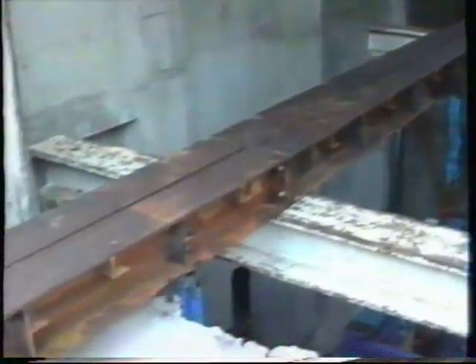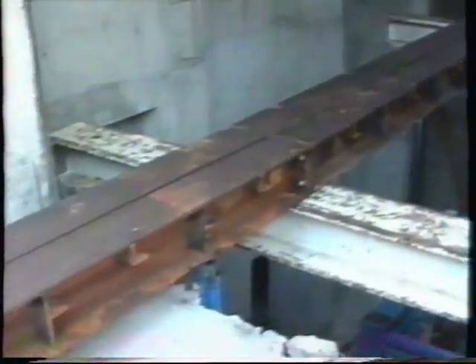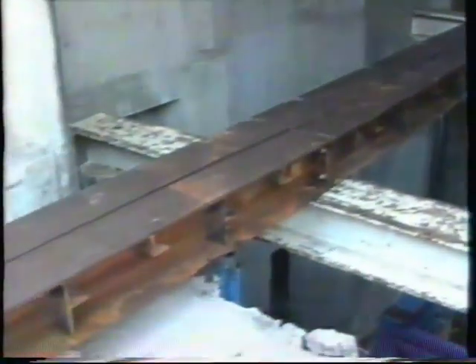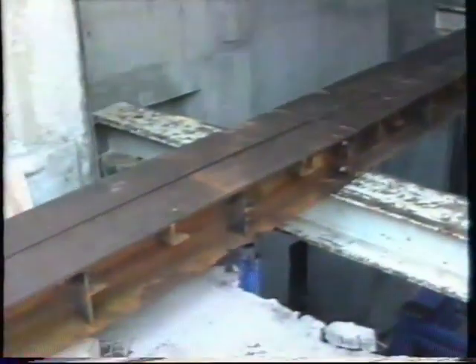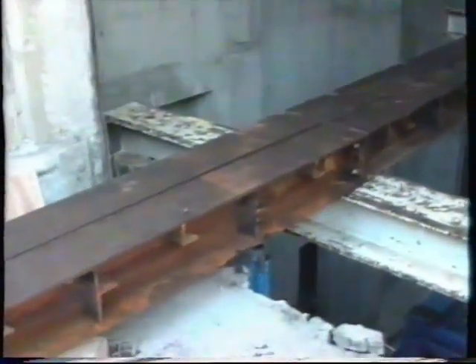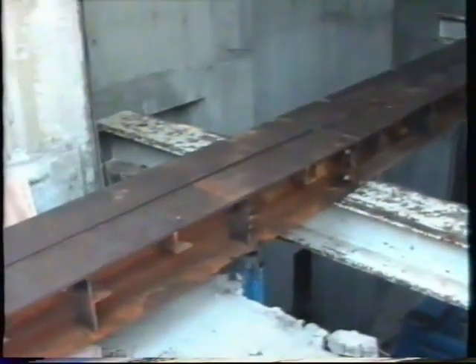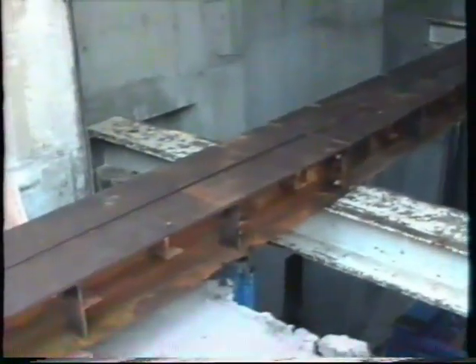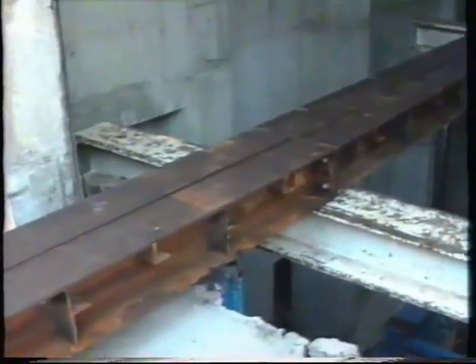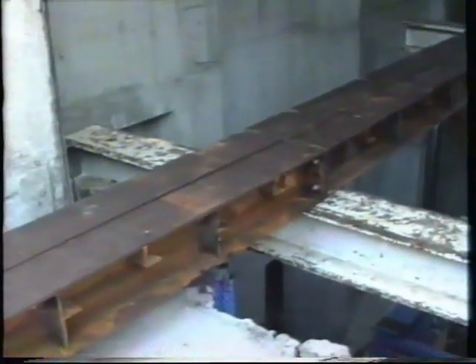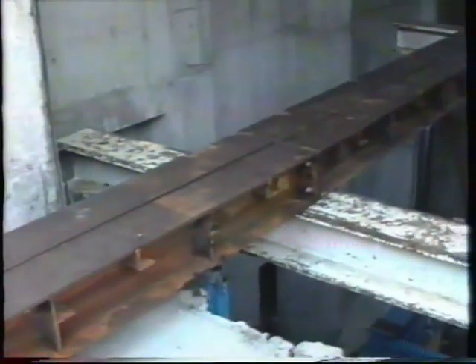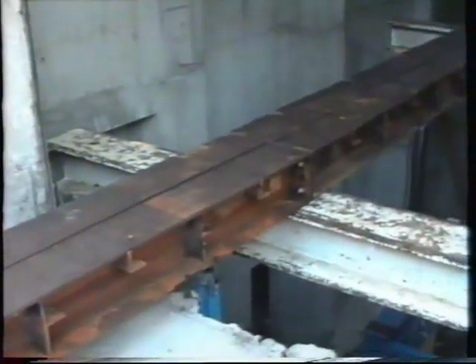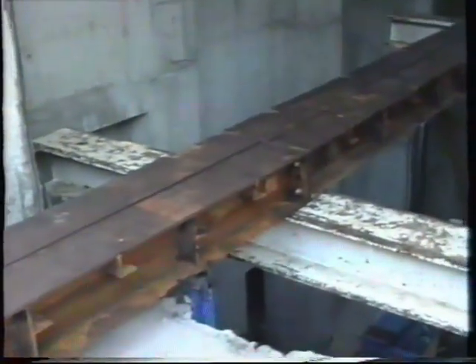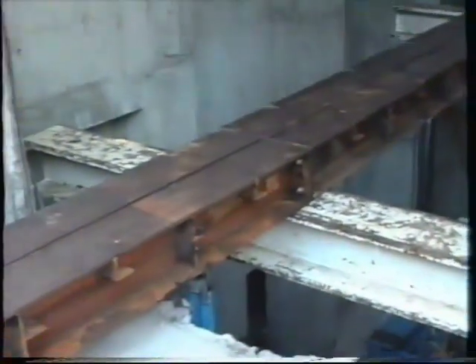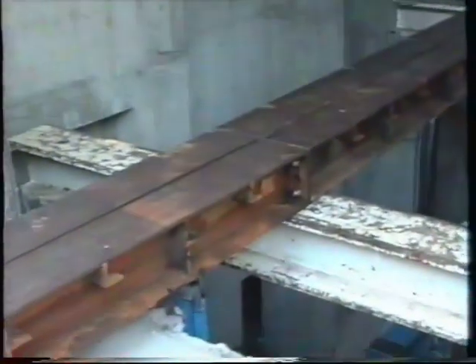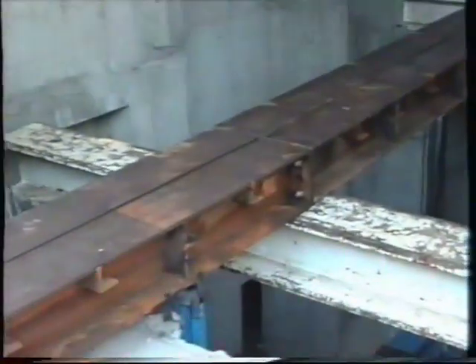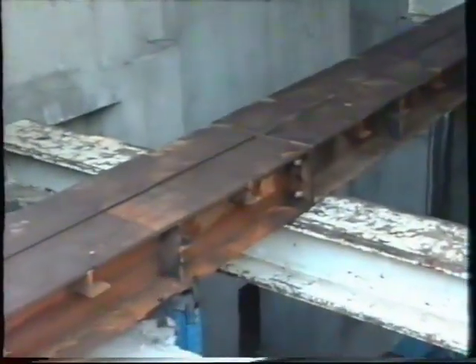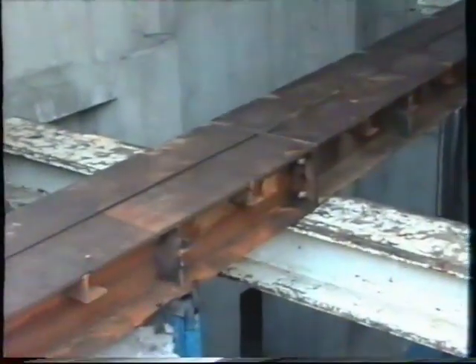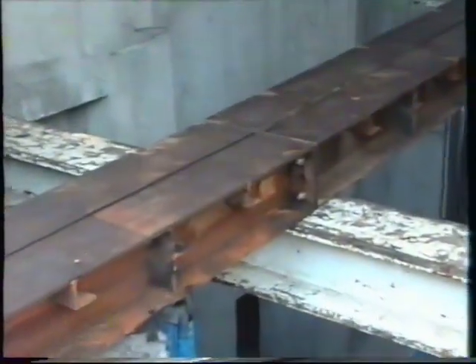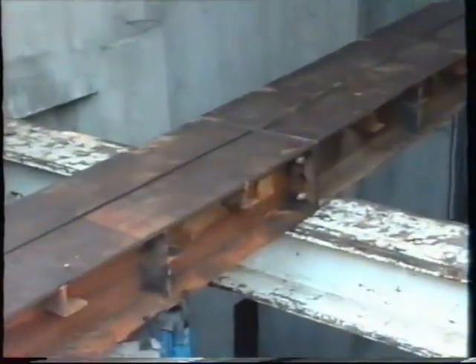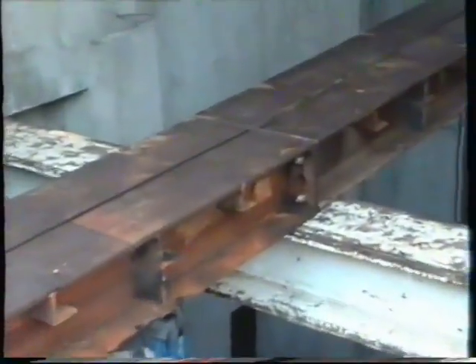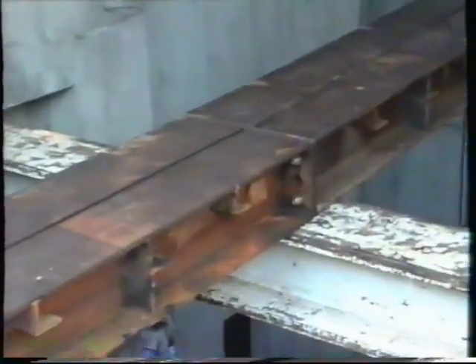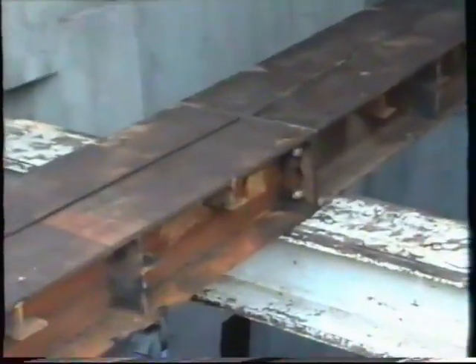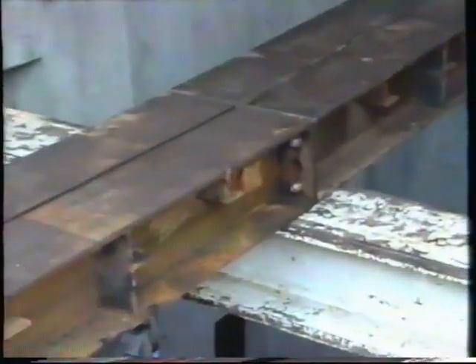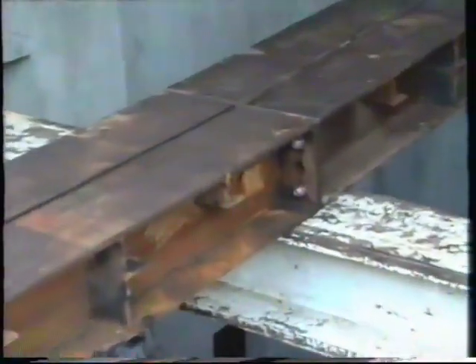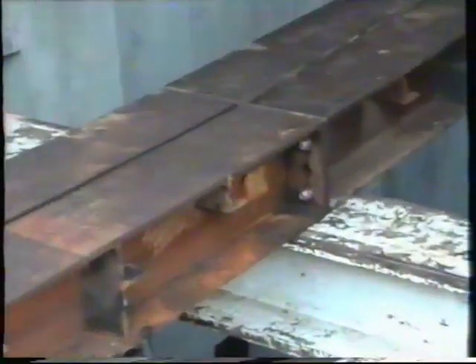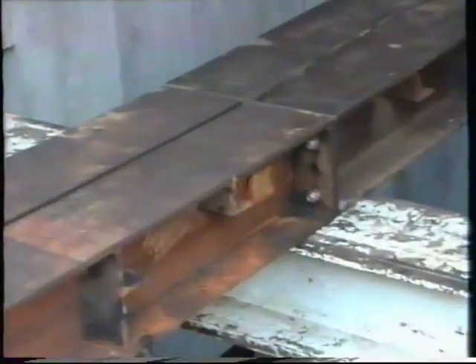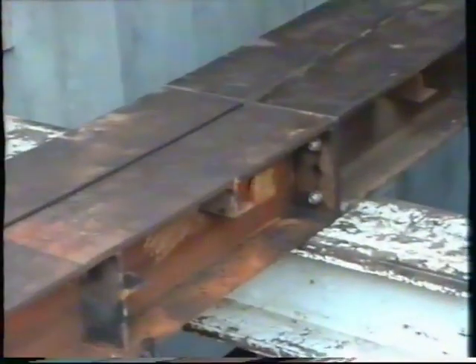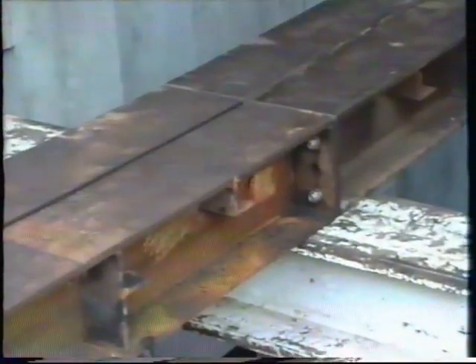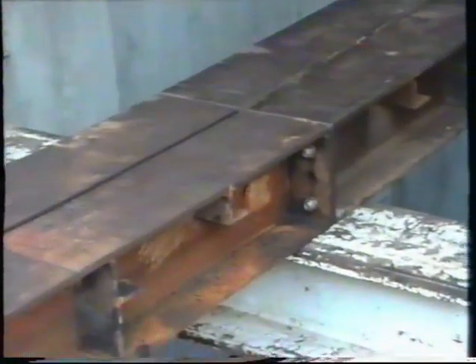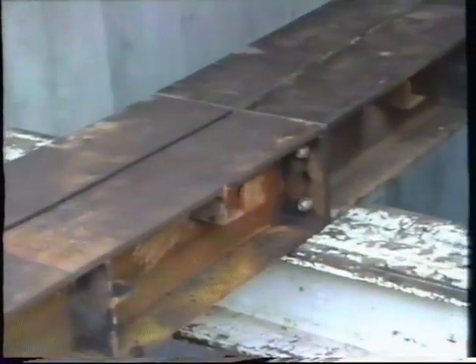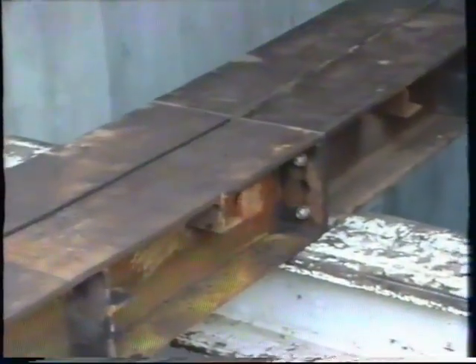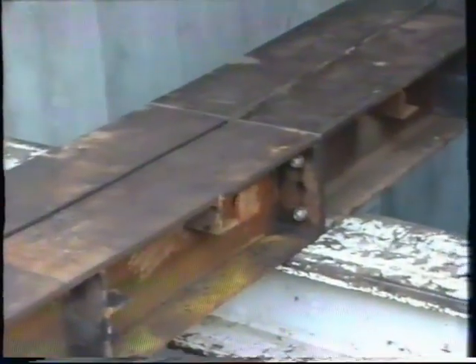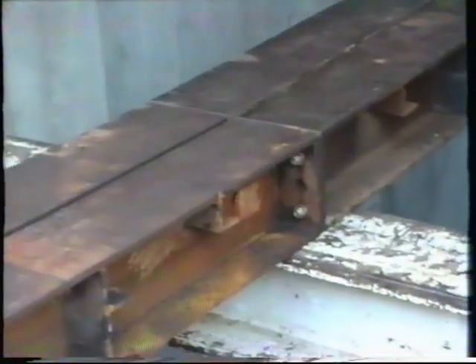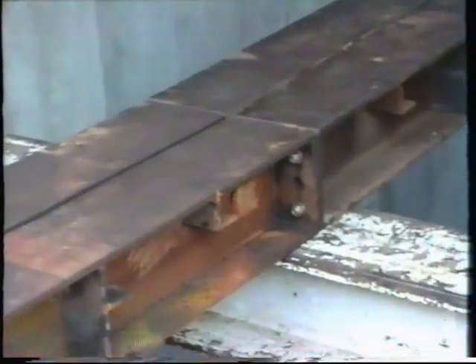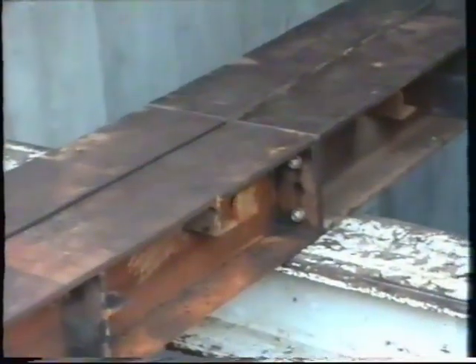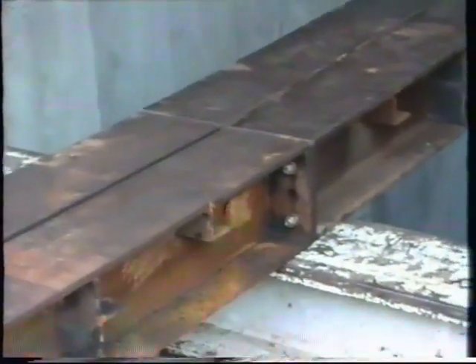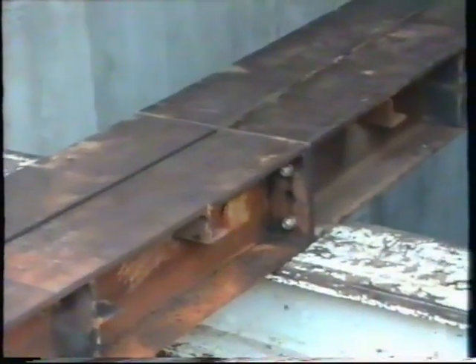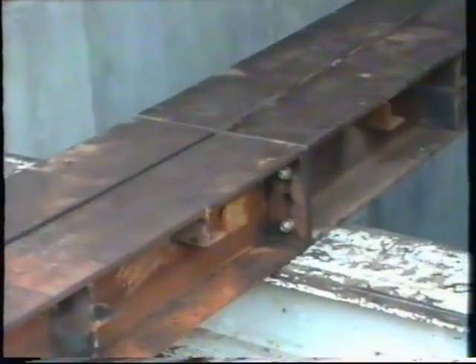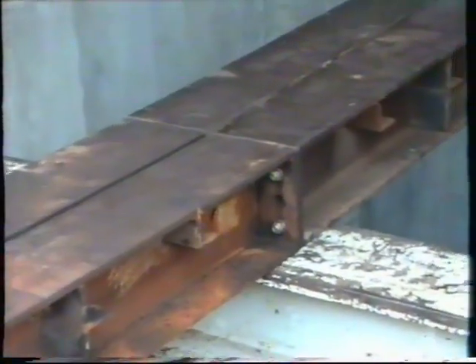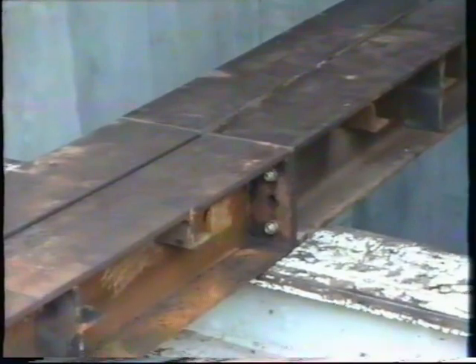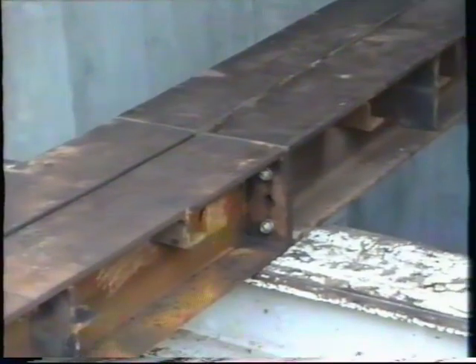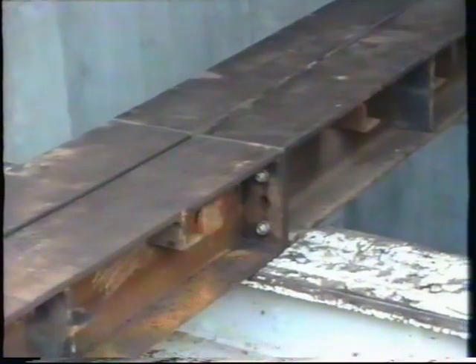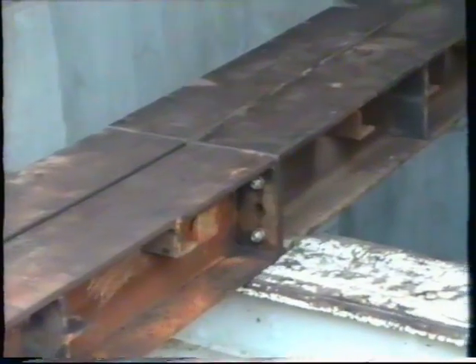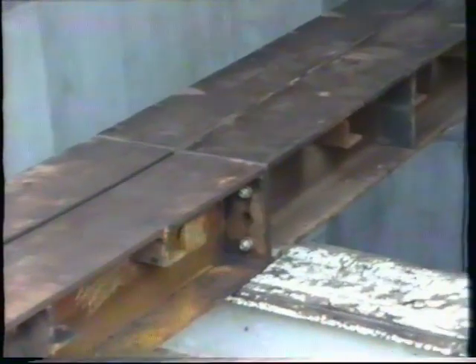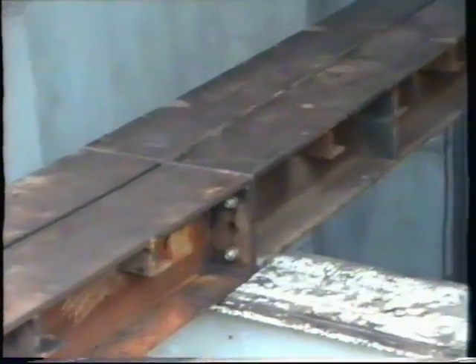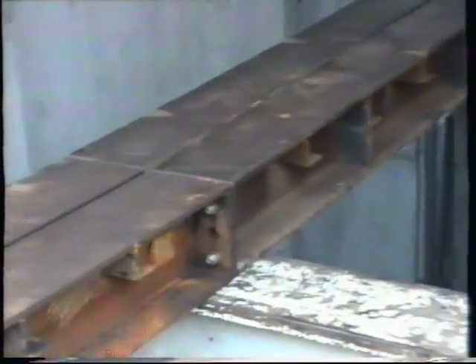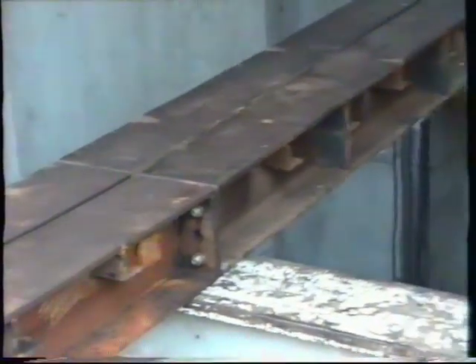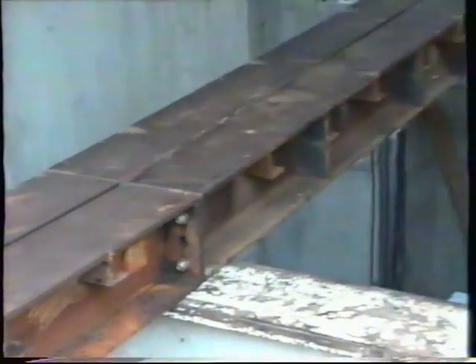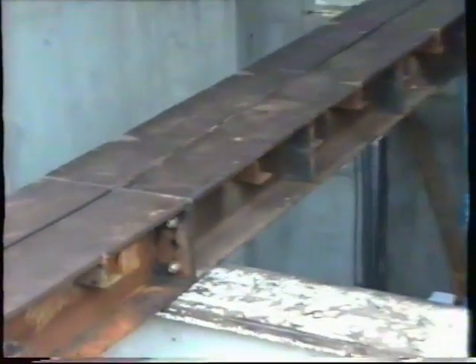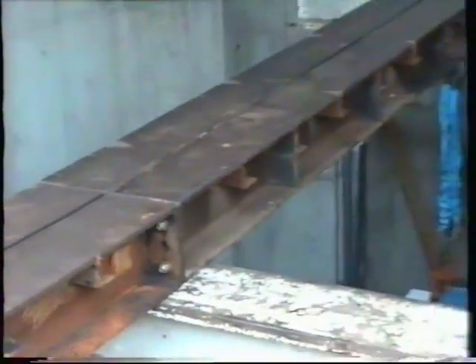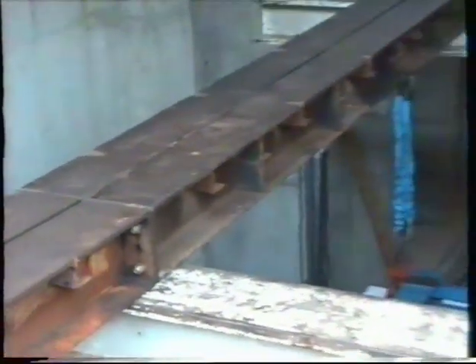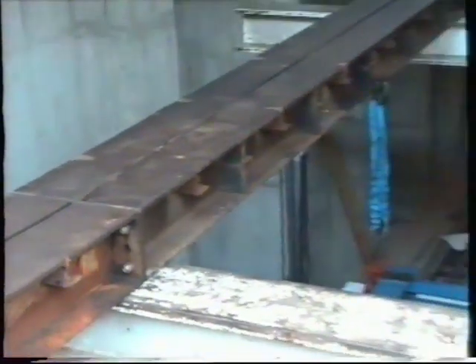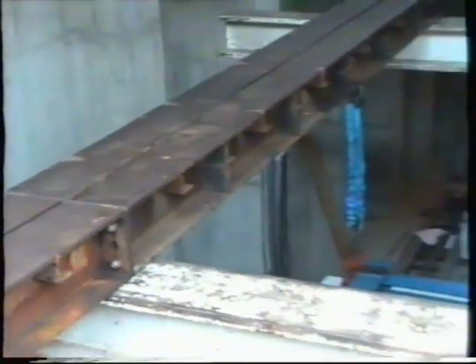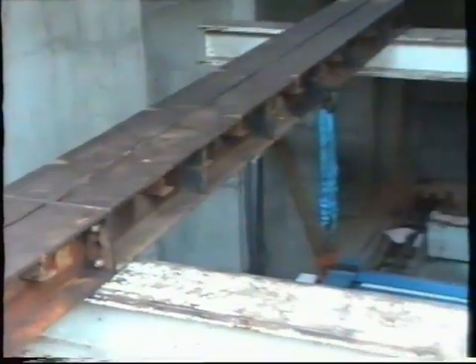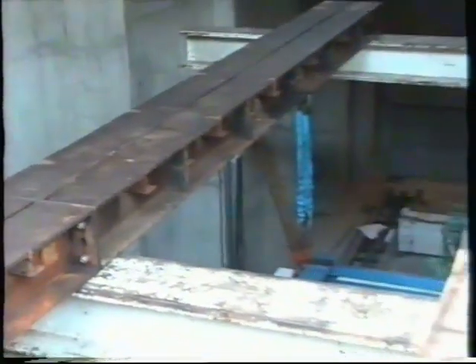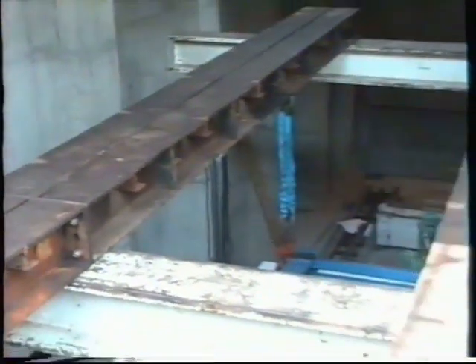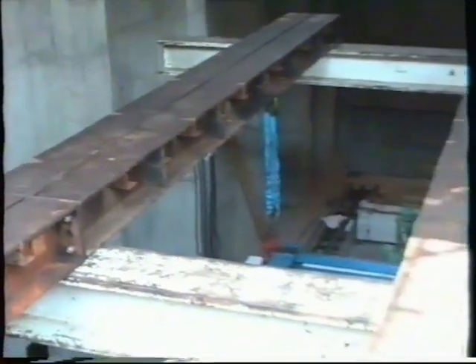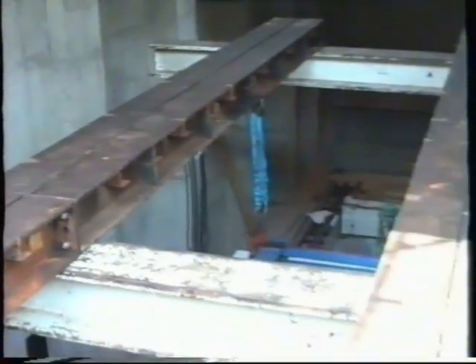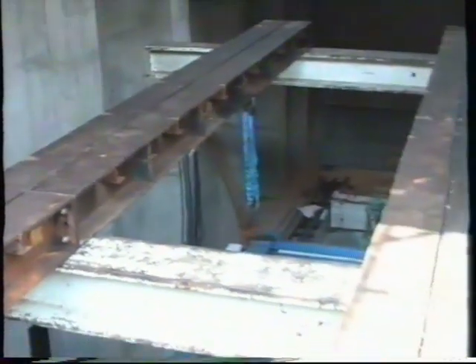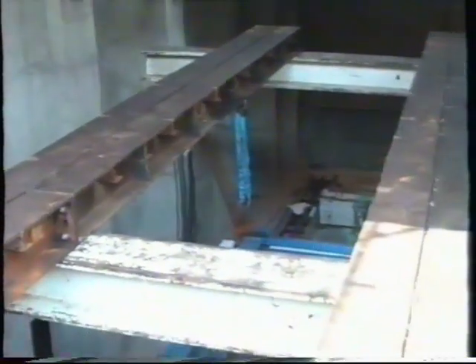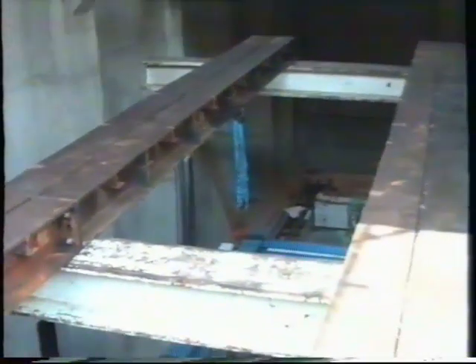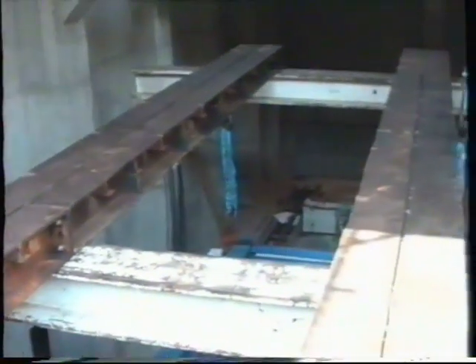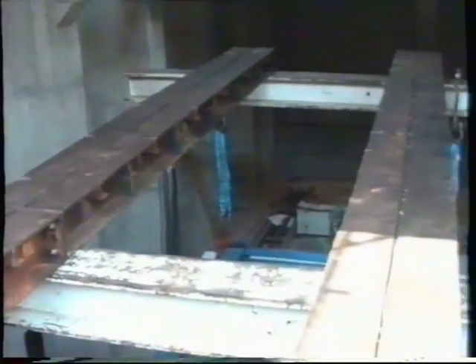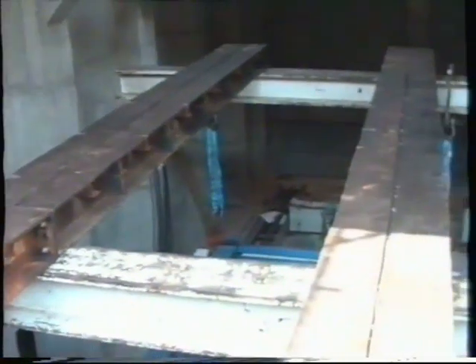These outer beams will then be disconnected at that joint and the whole thing will be lowered down into the basement.